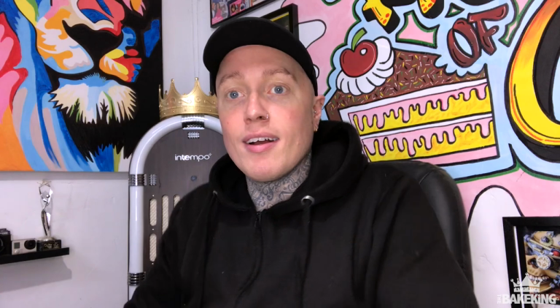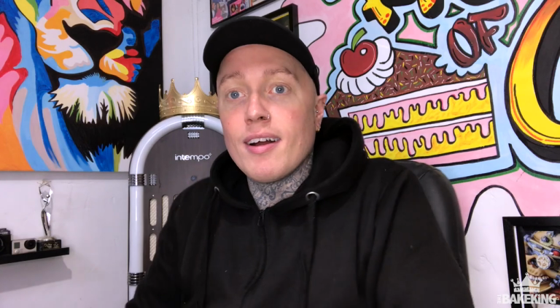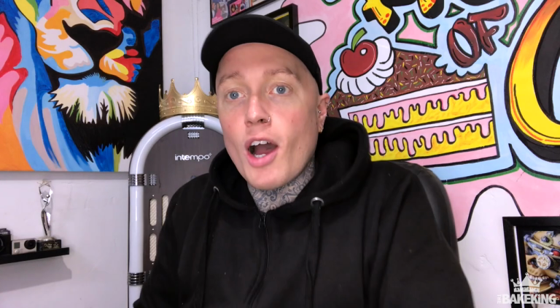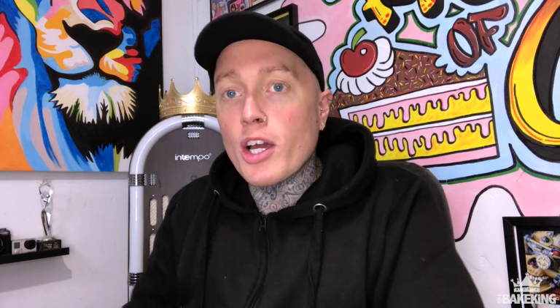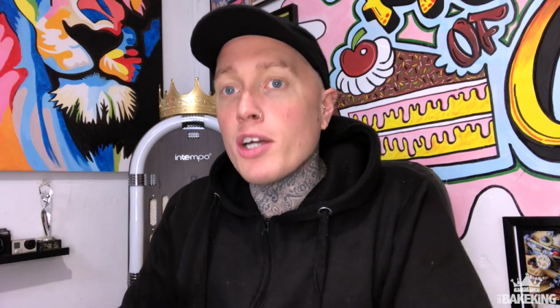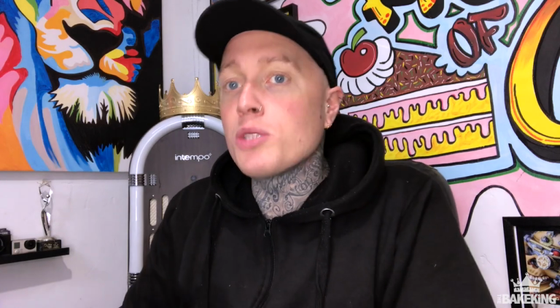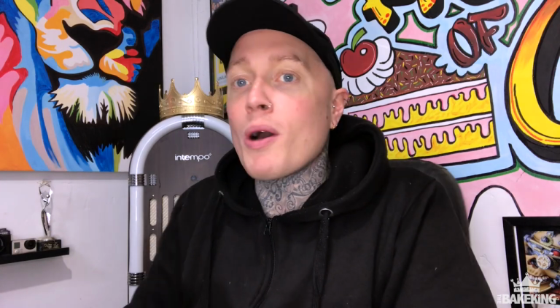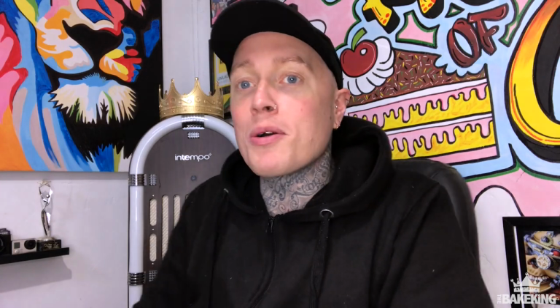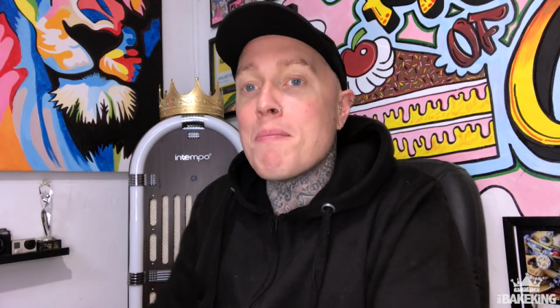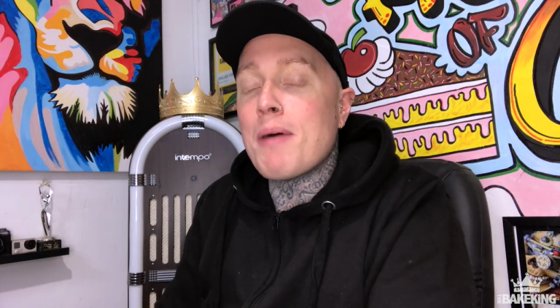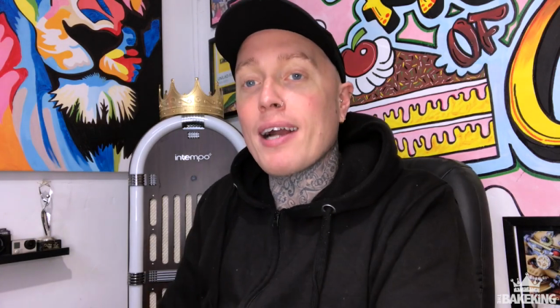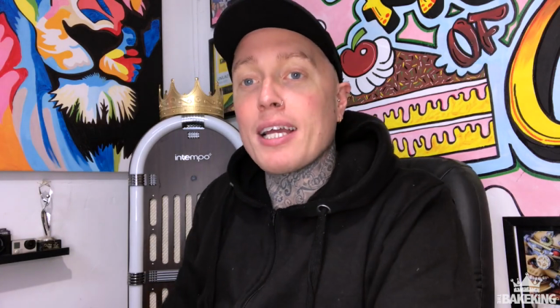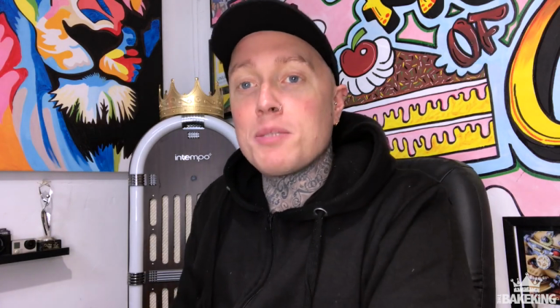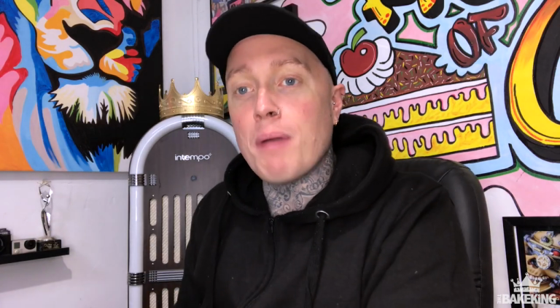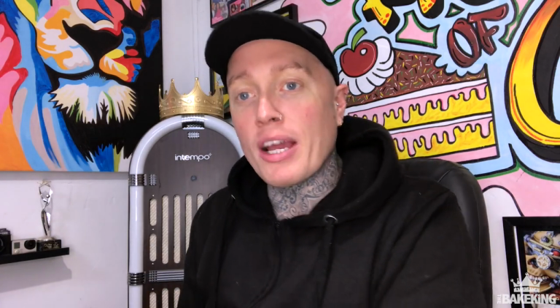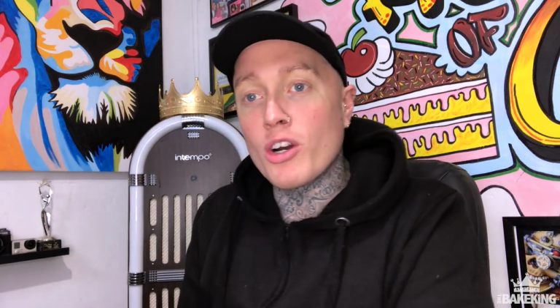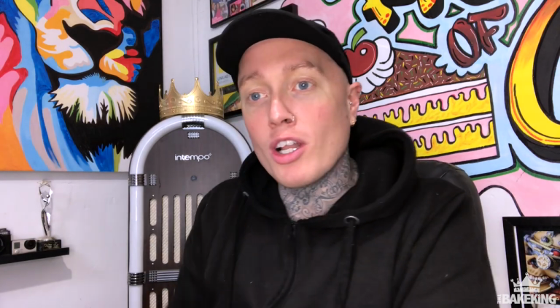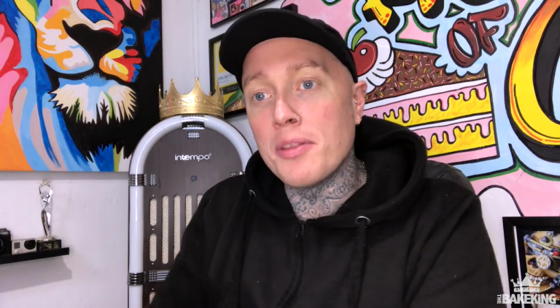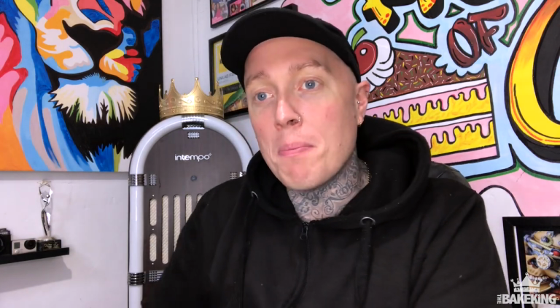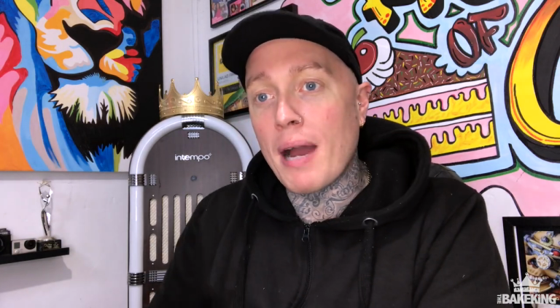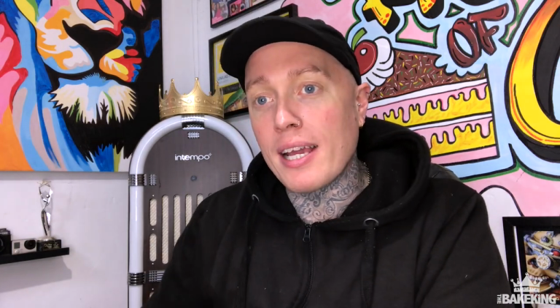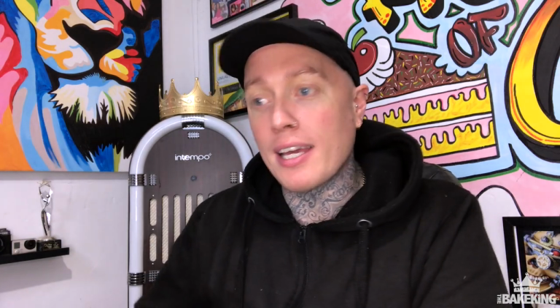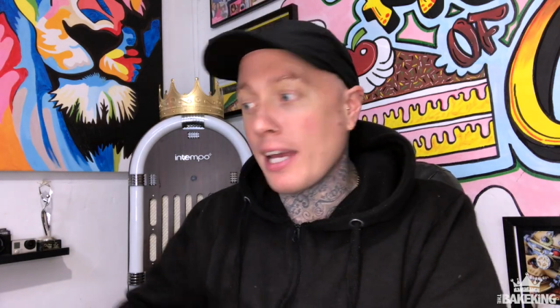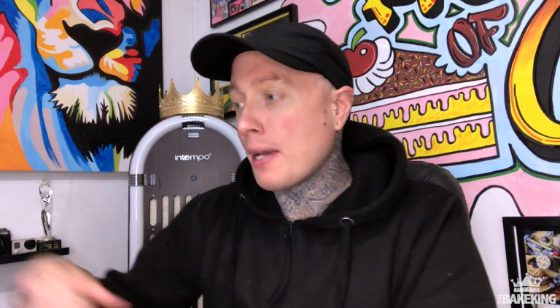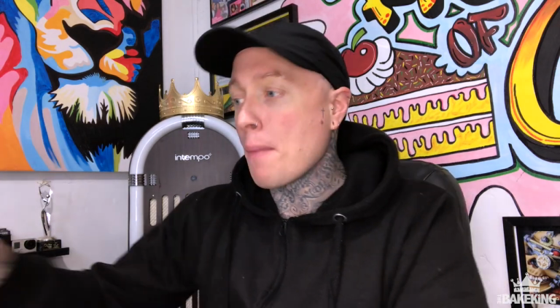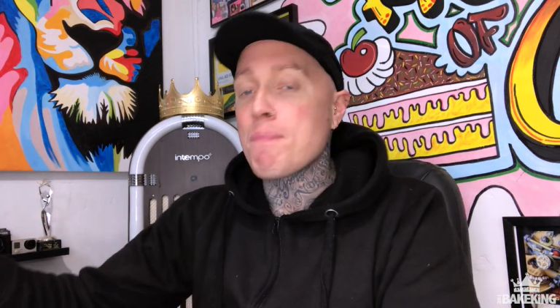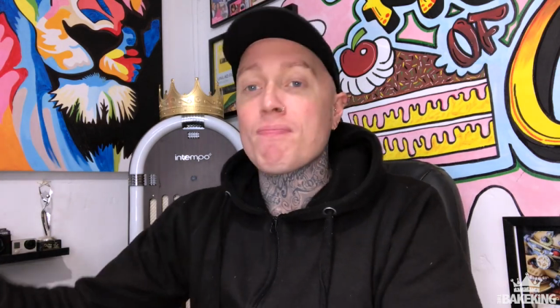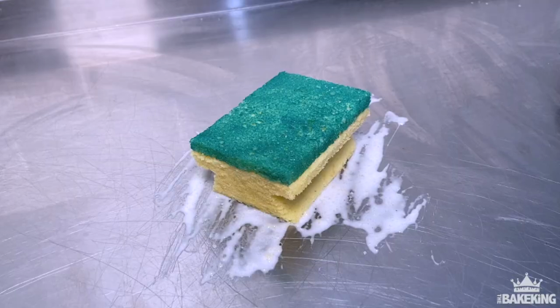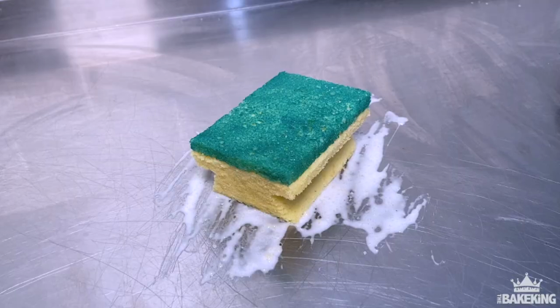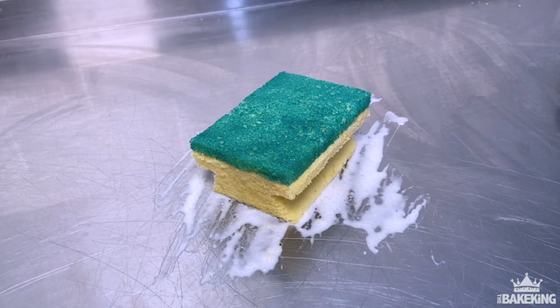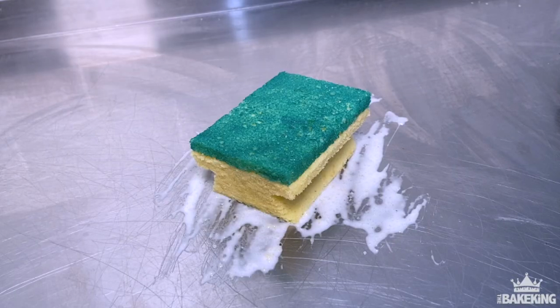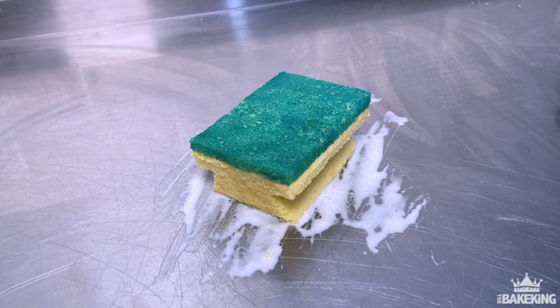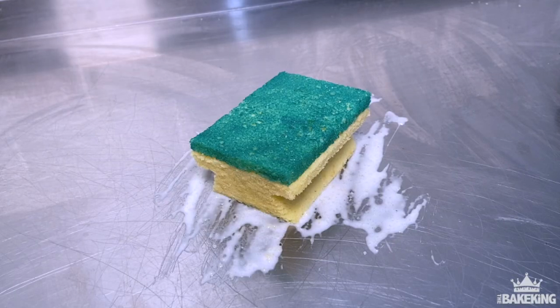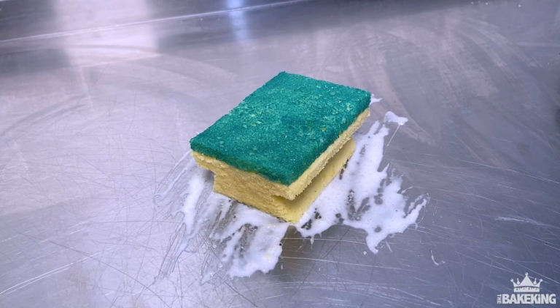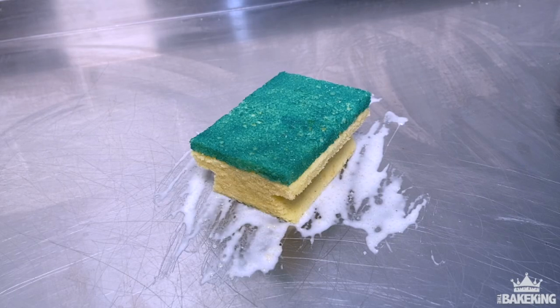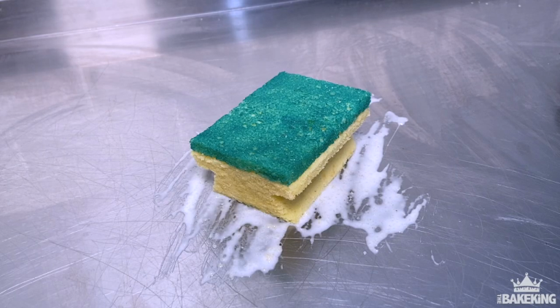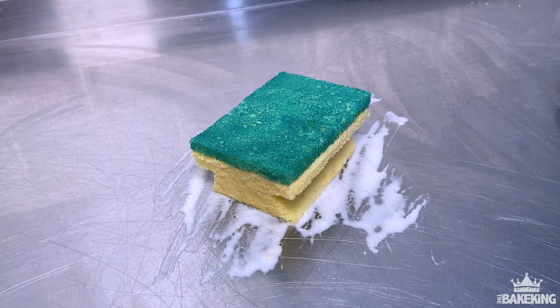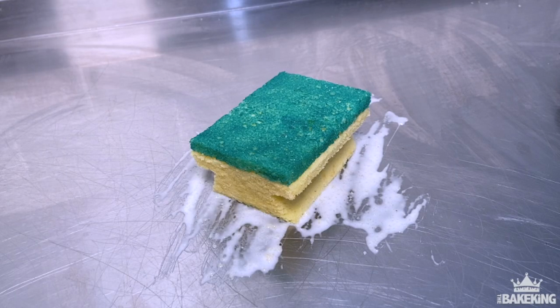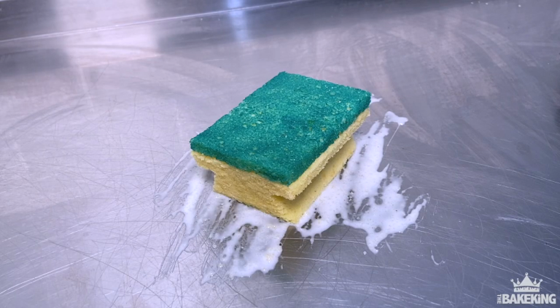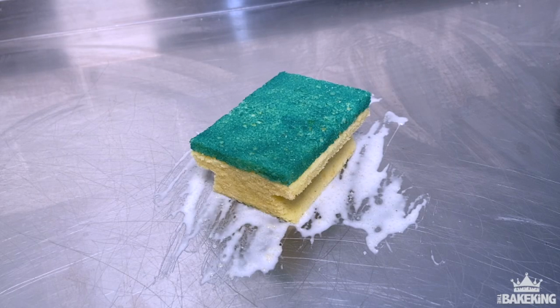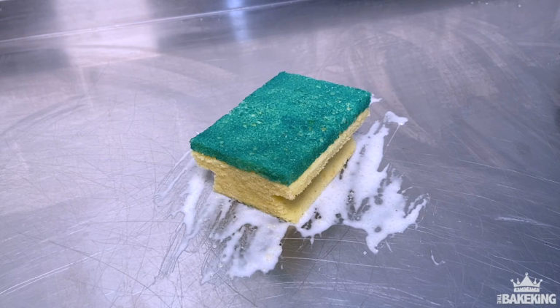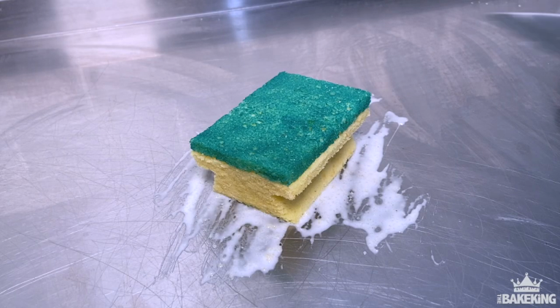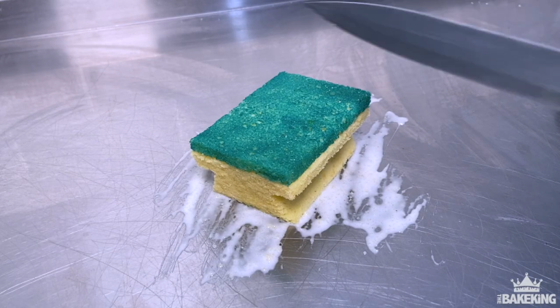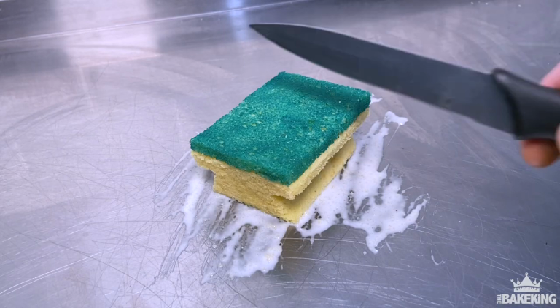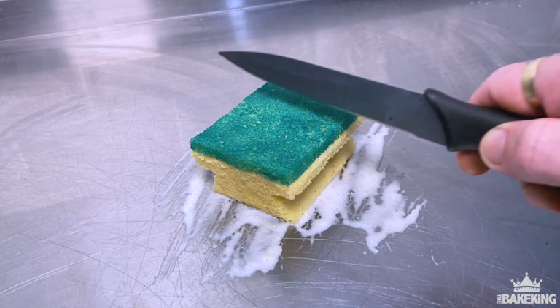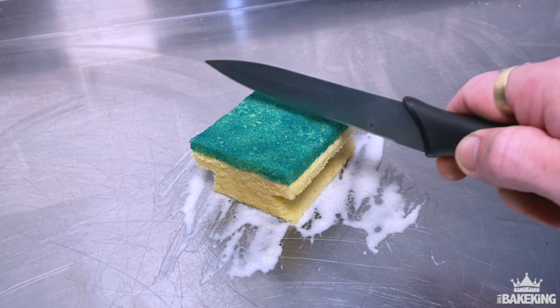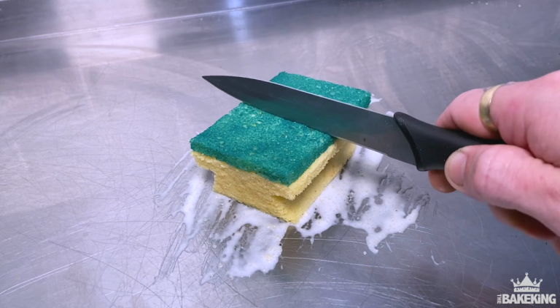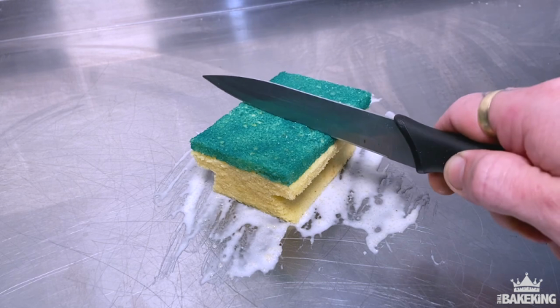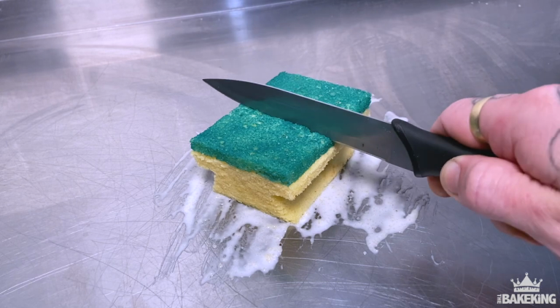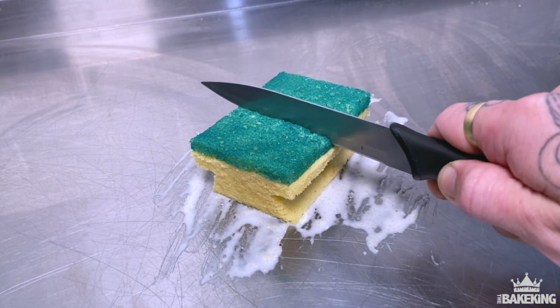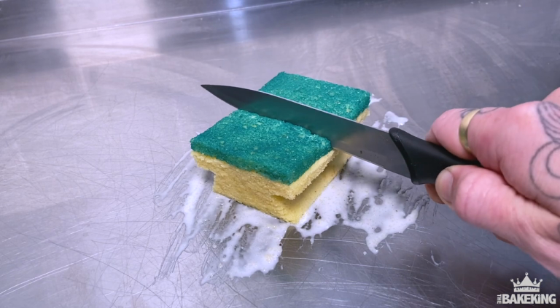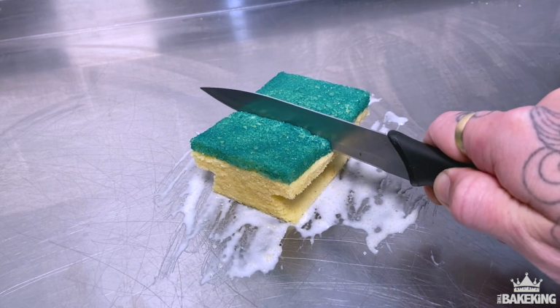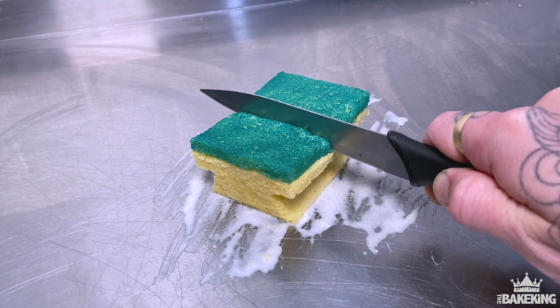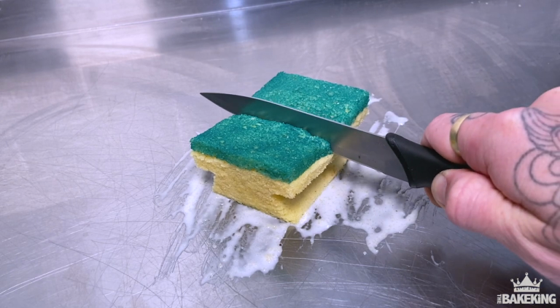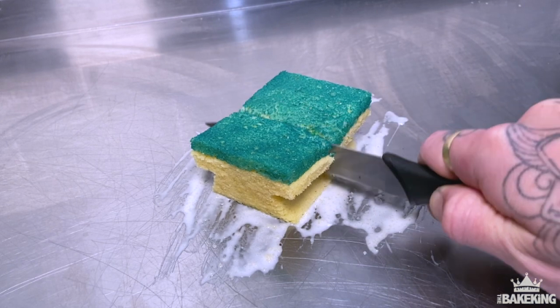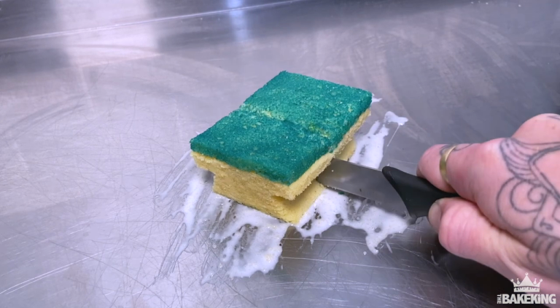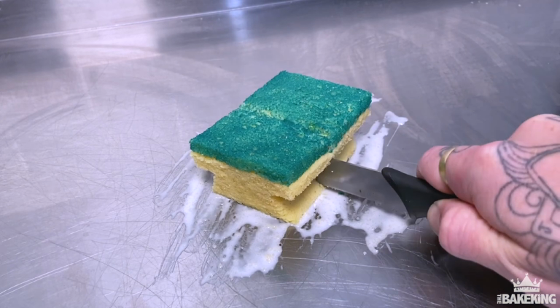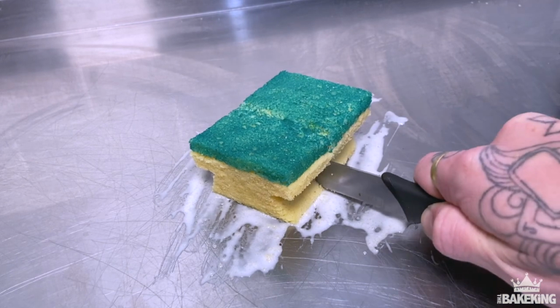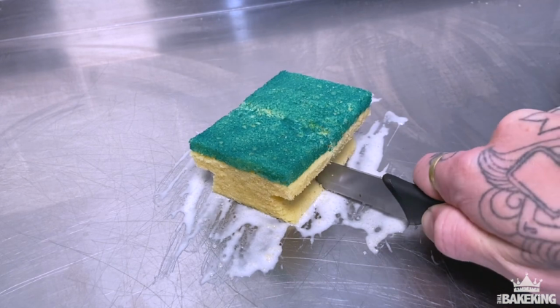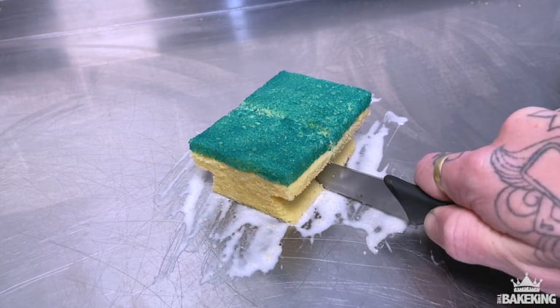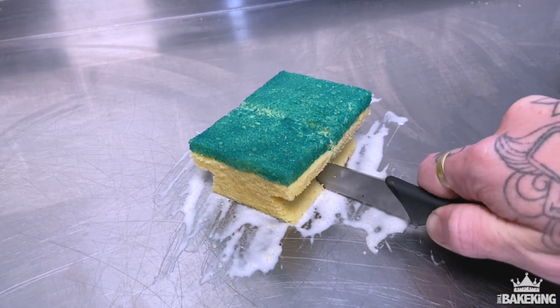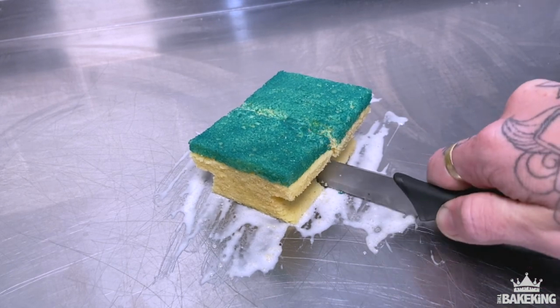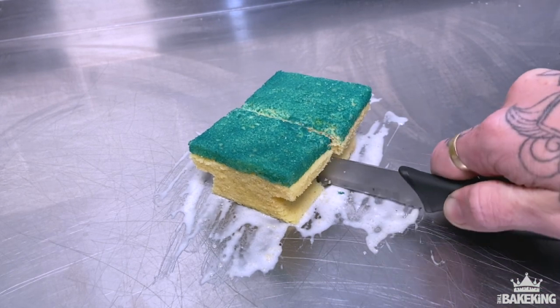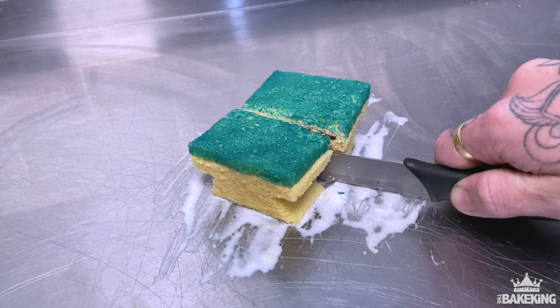Hi guys, welcome back. It's Ben Cullen the Baking. In this video, I'm going to show you guys how to make a basic sponge cake.